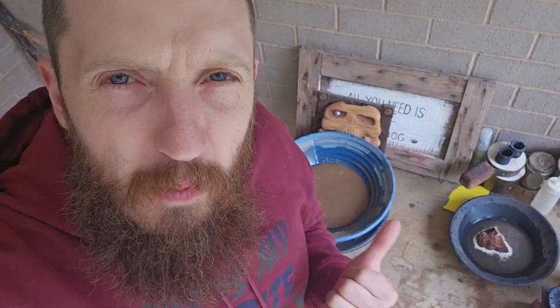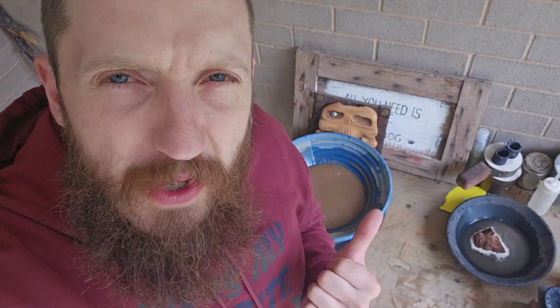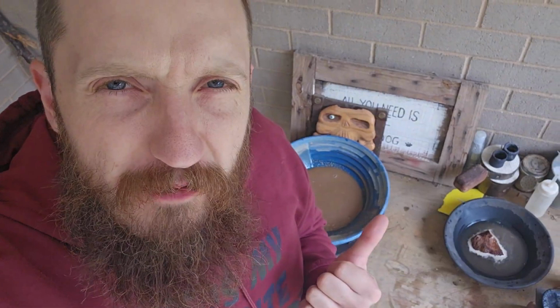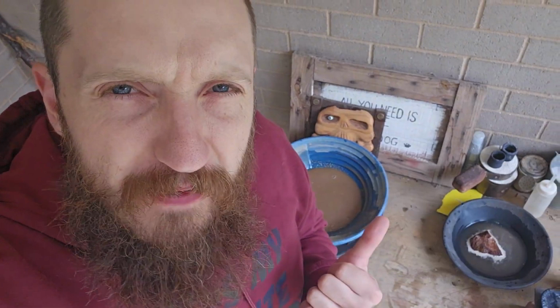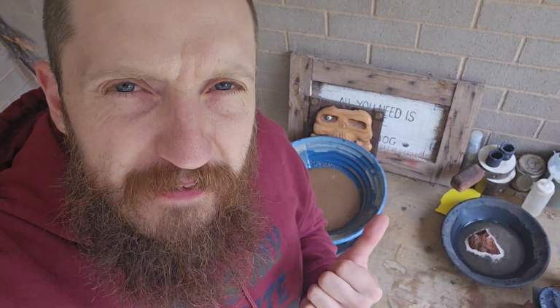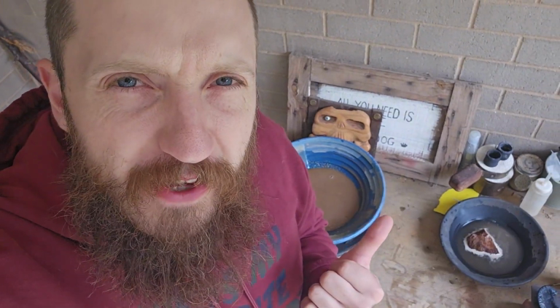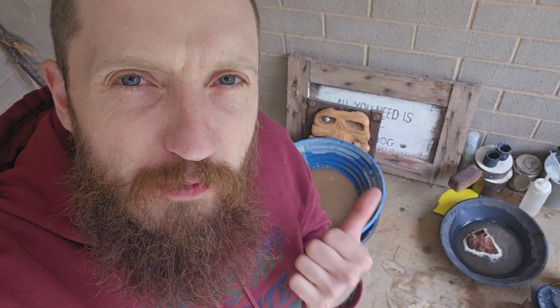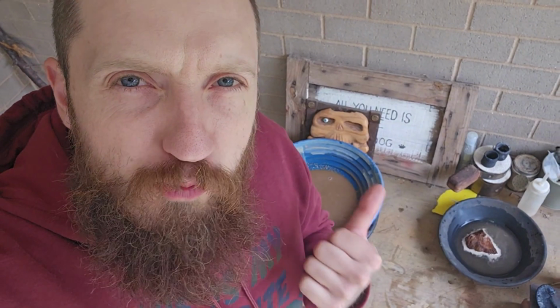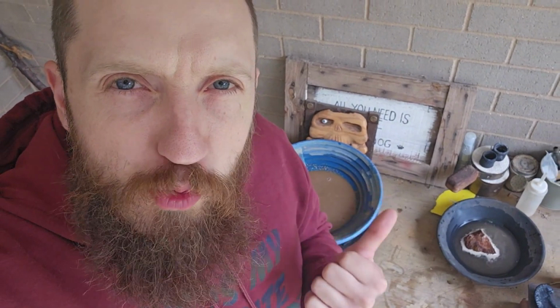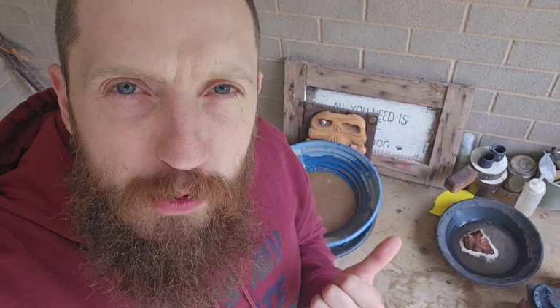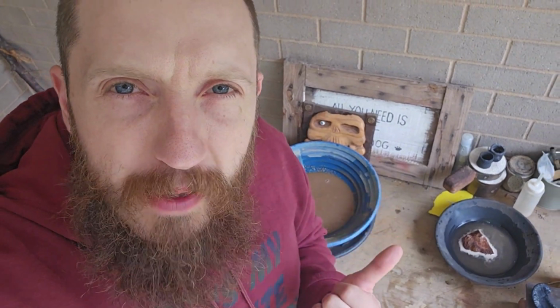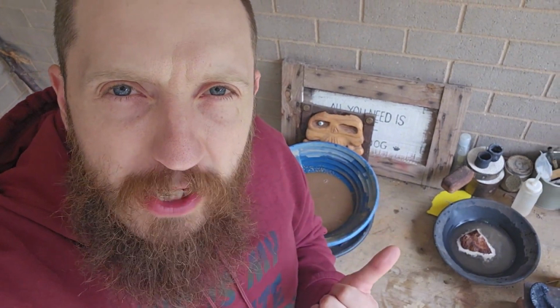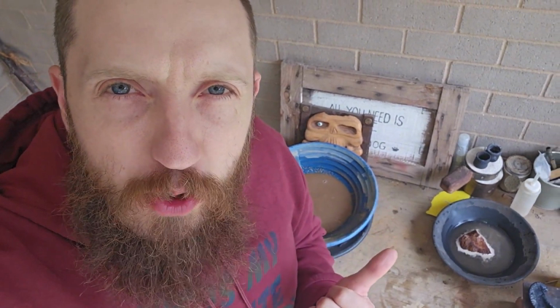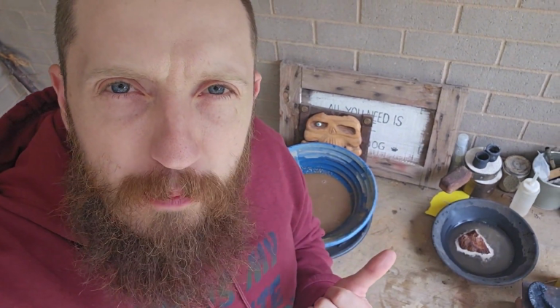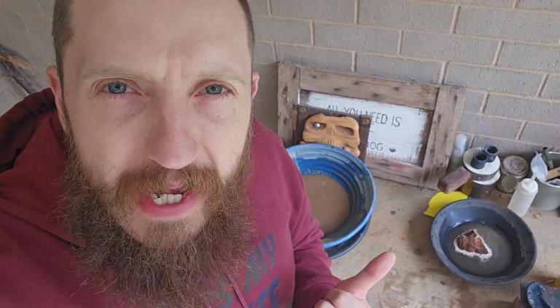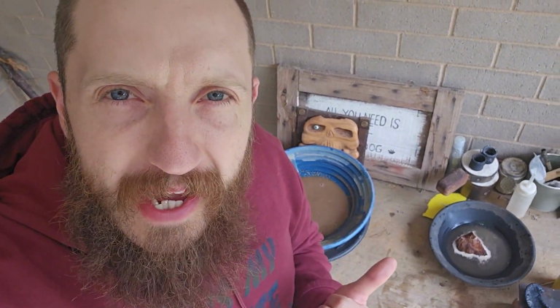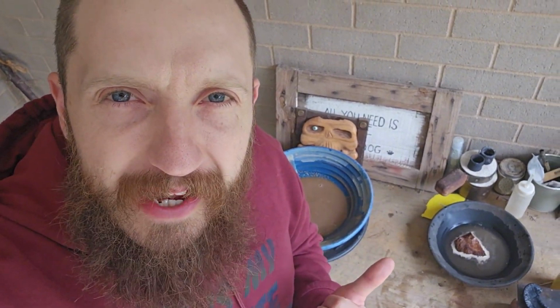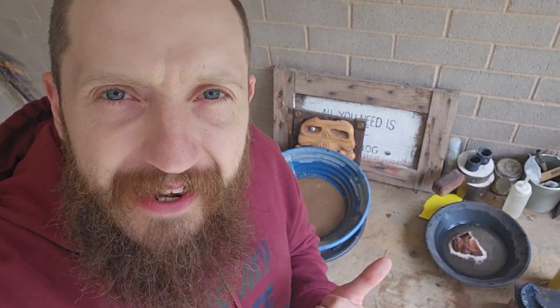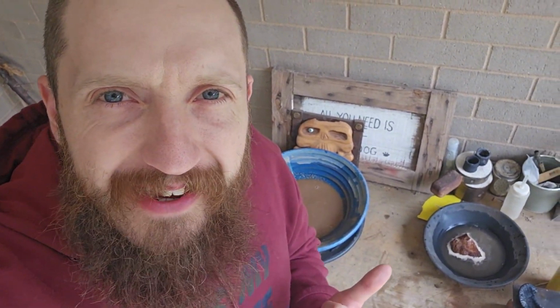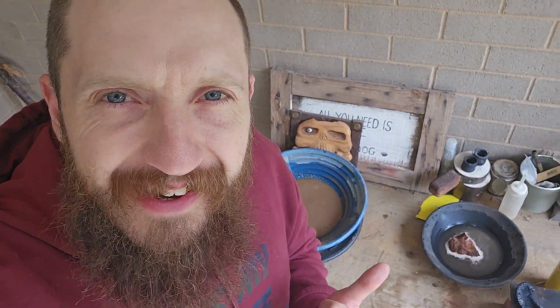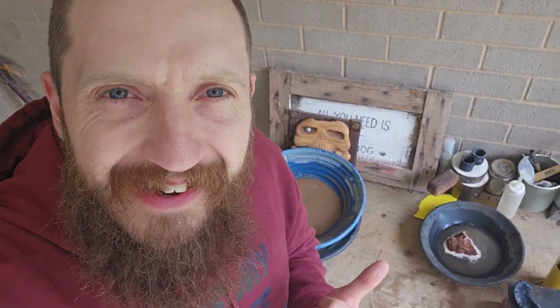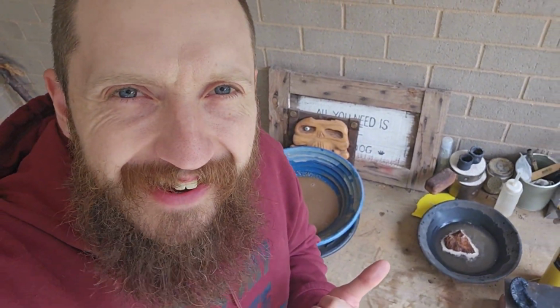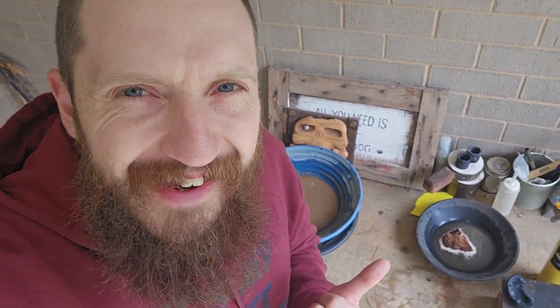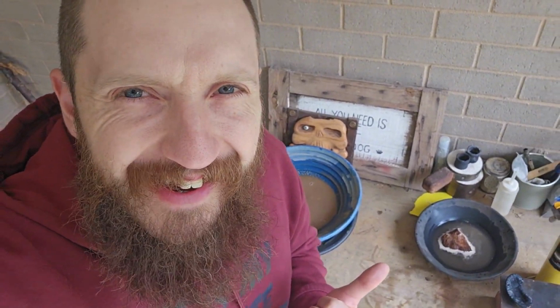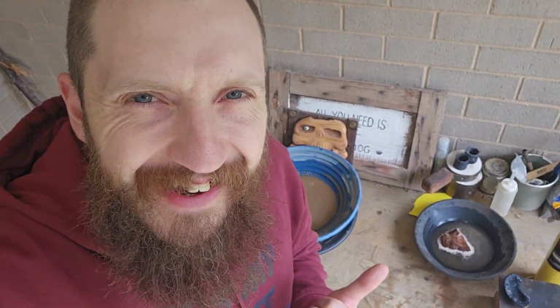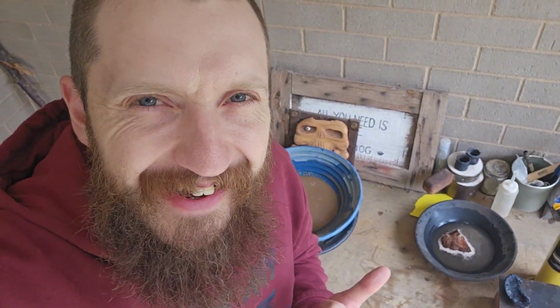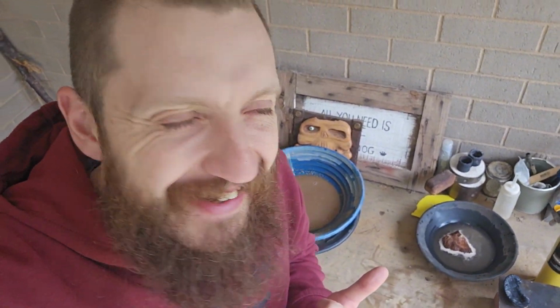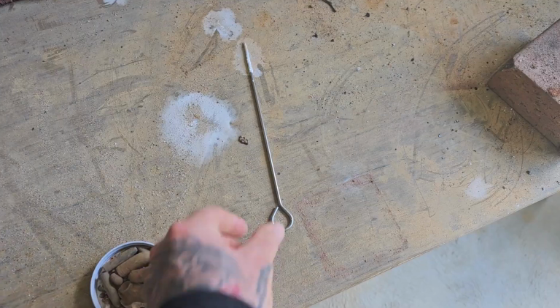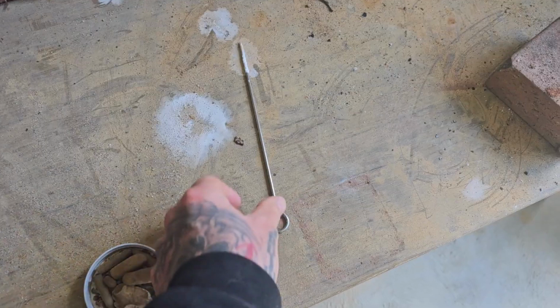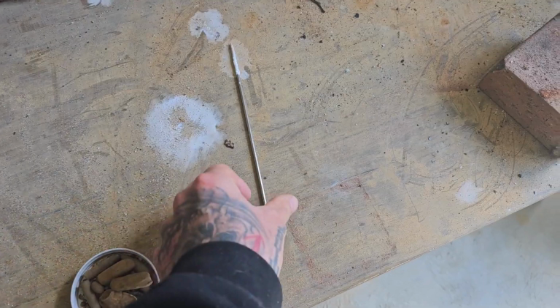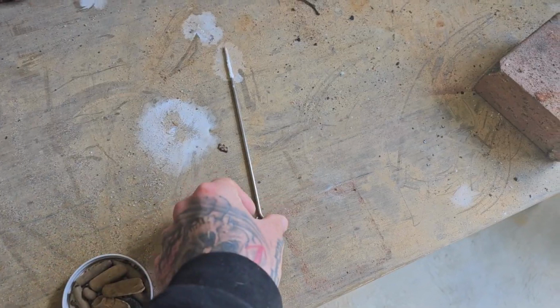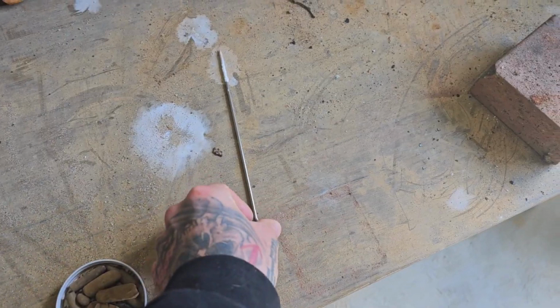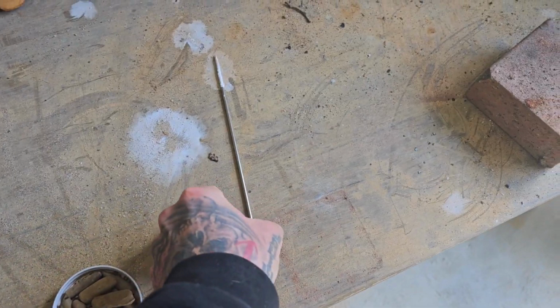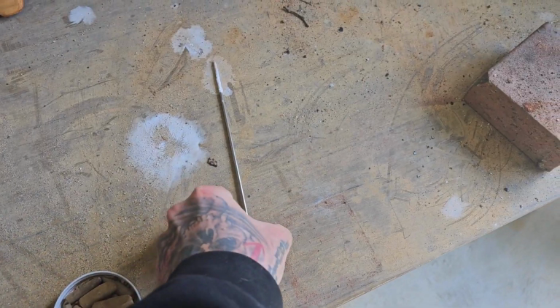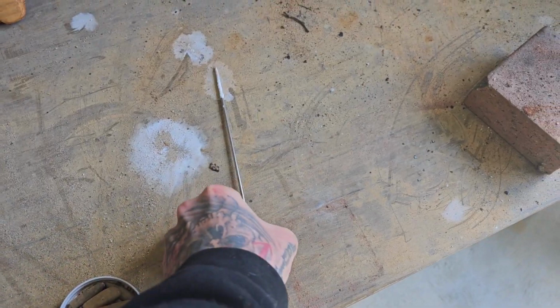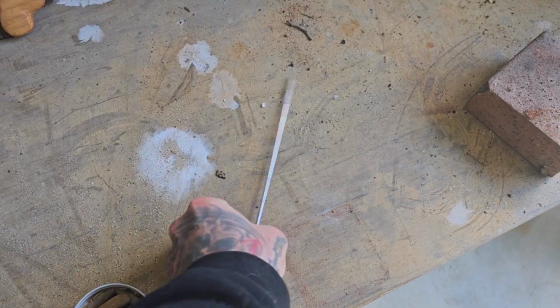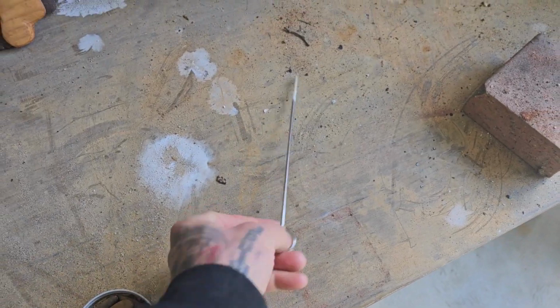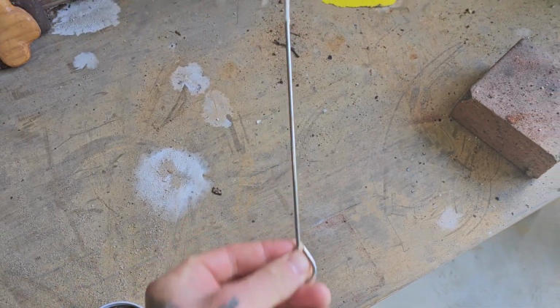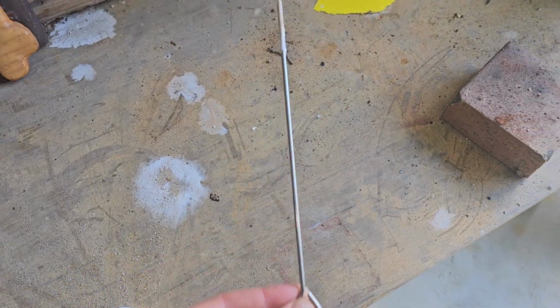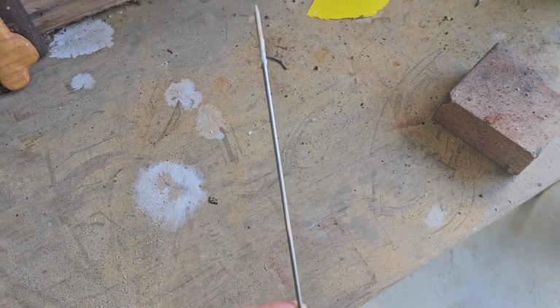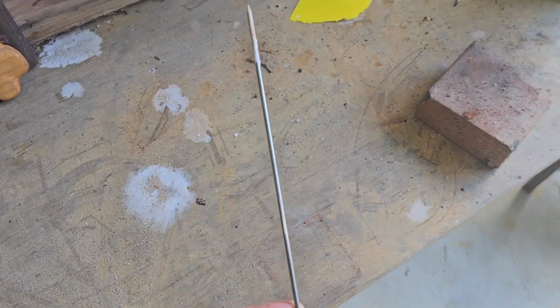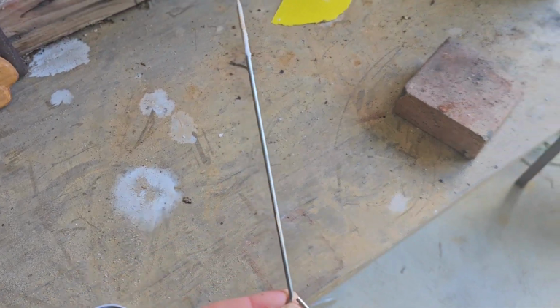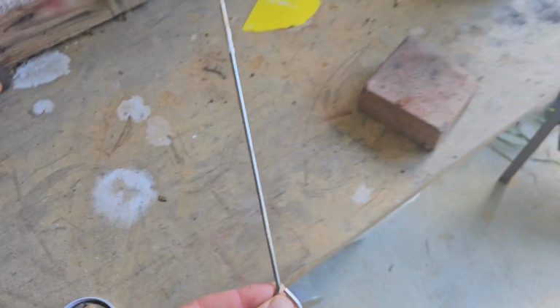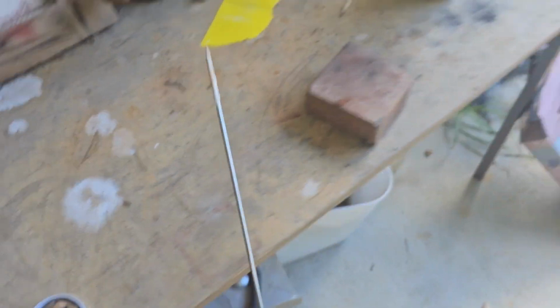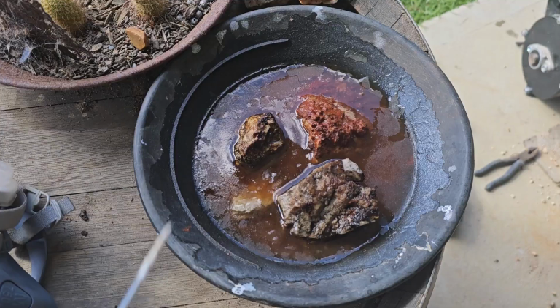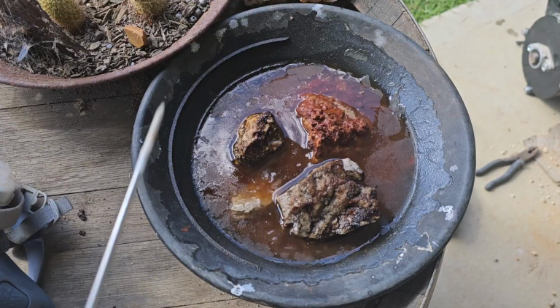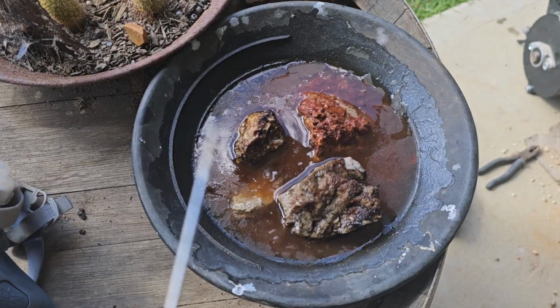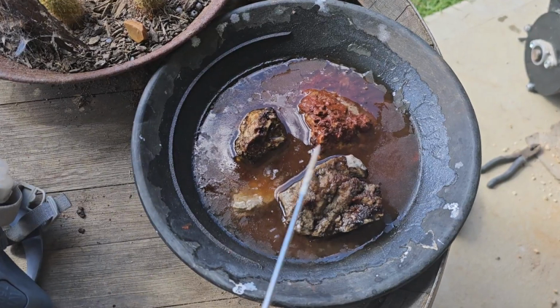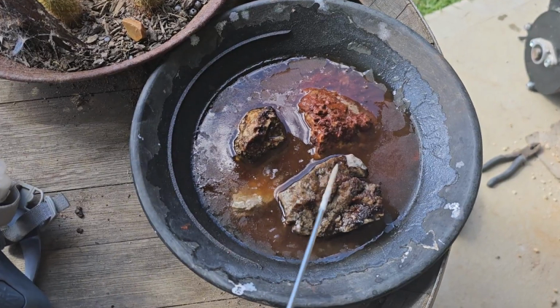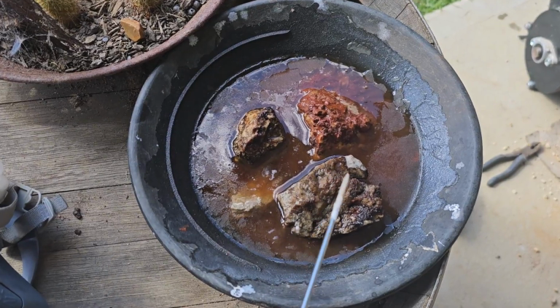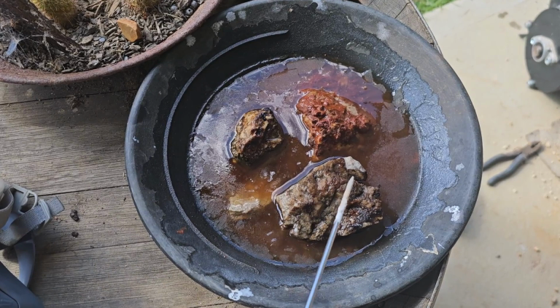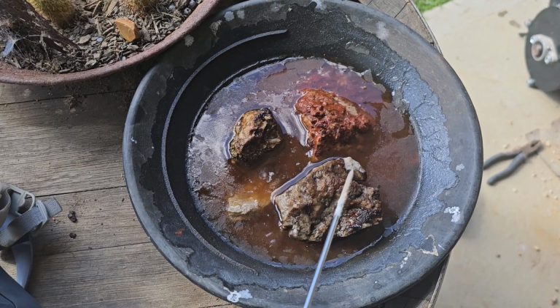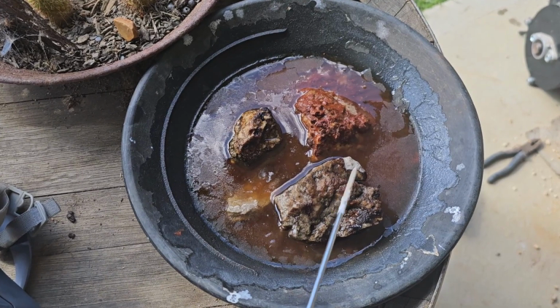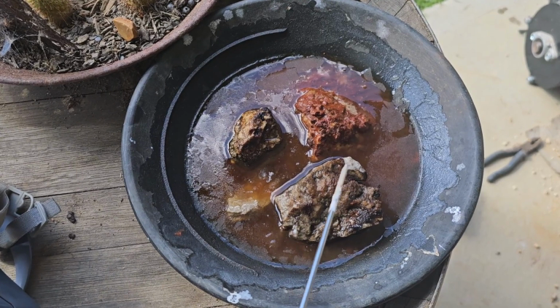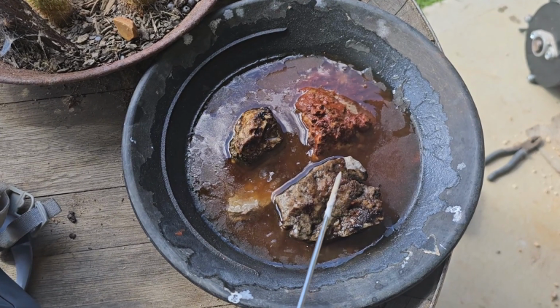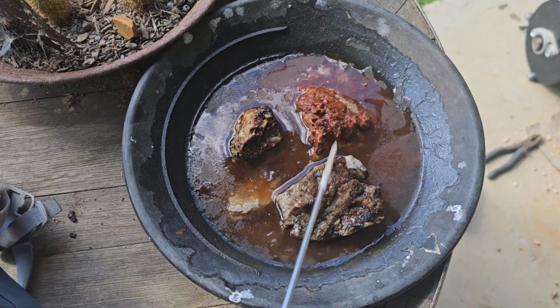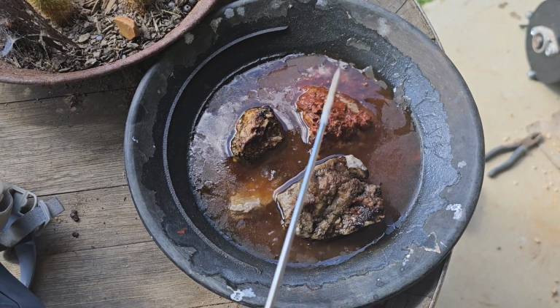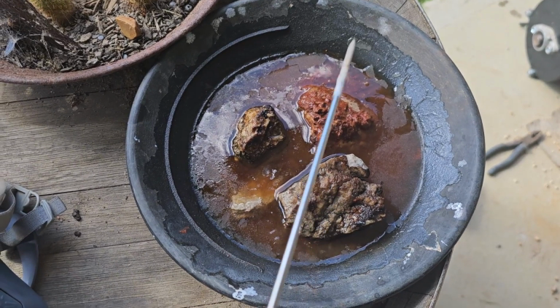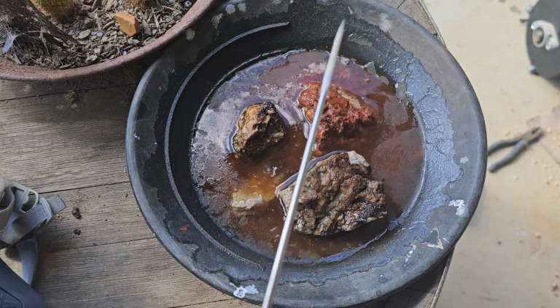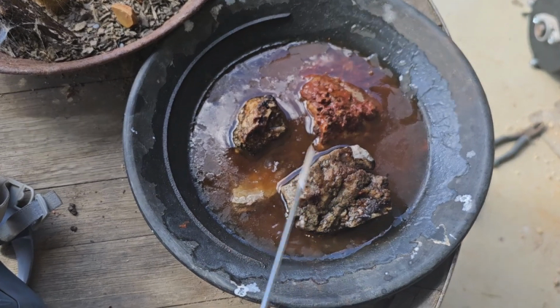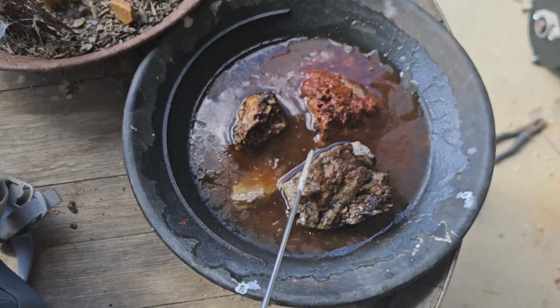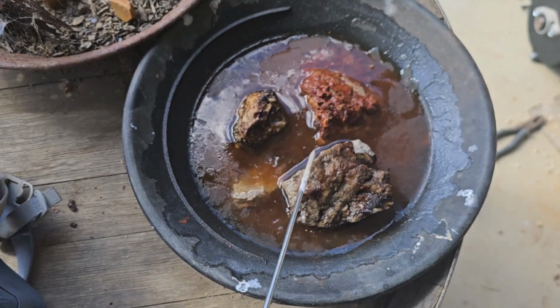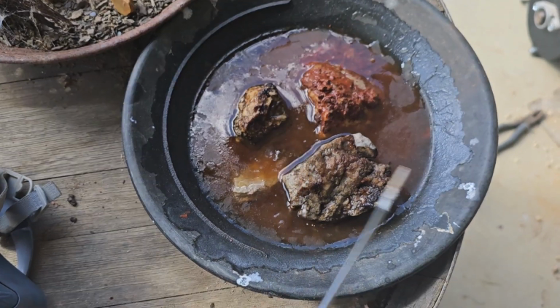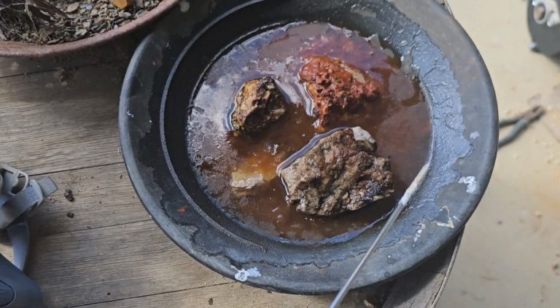I wonder if this is going to ruin my gold pan. Metal pokey stick. I actually ended up leaving this for two days.